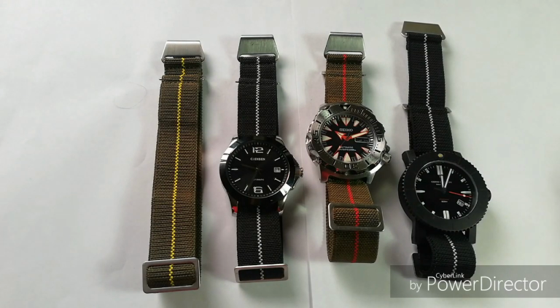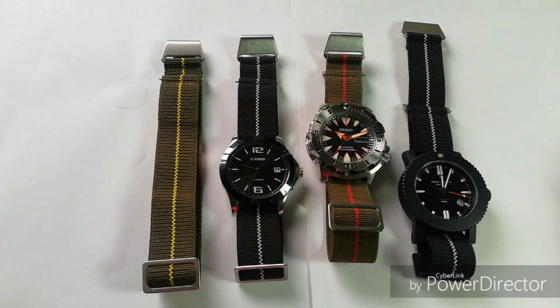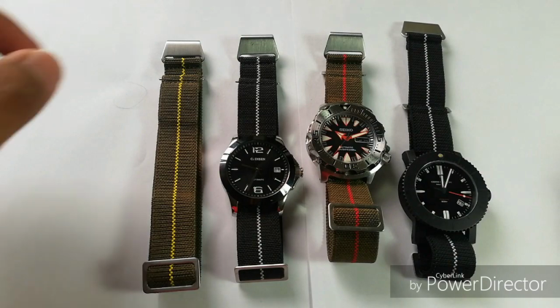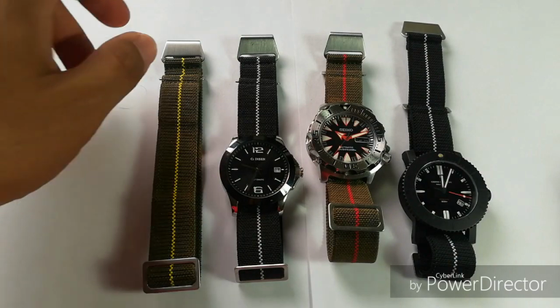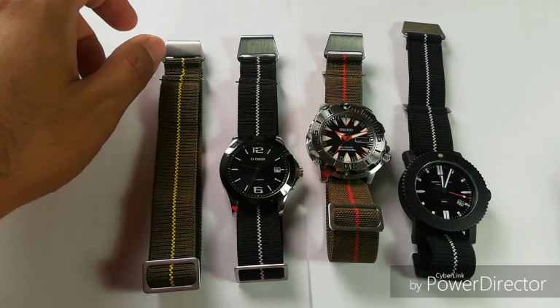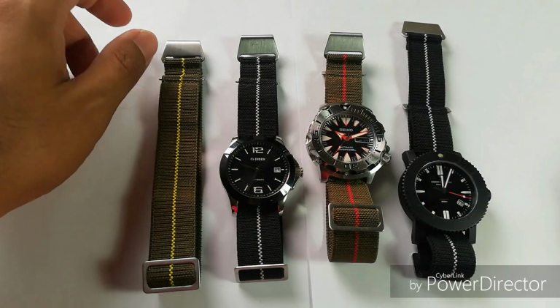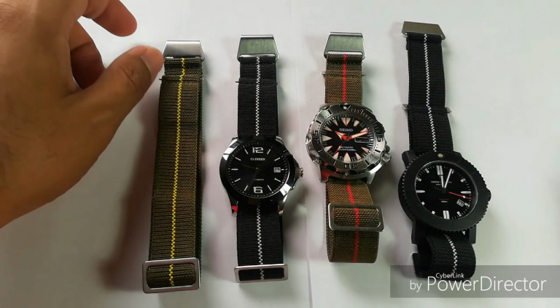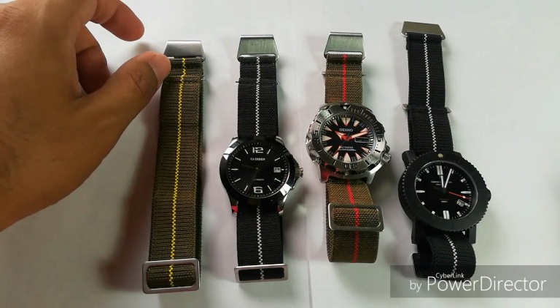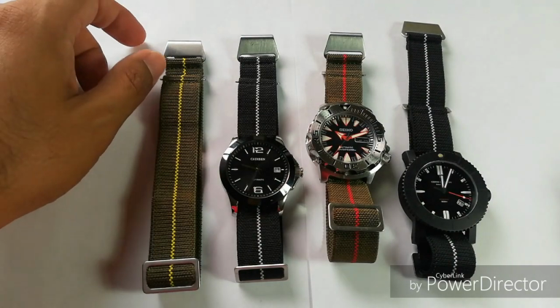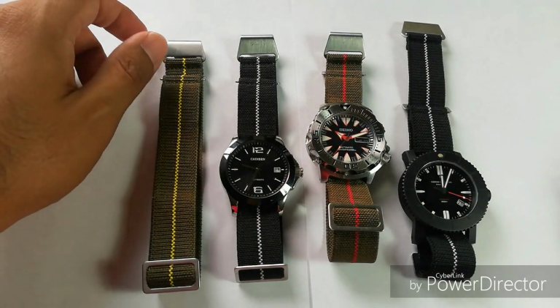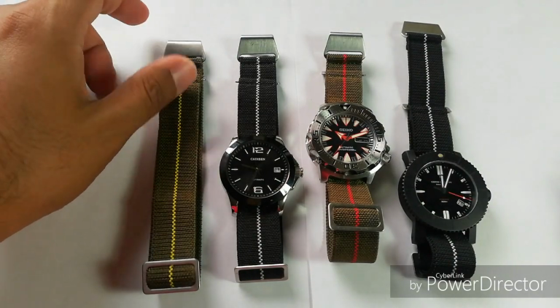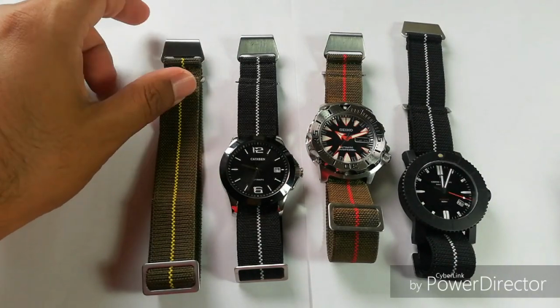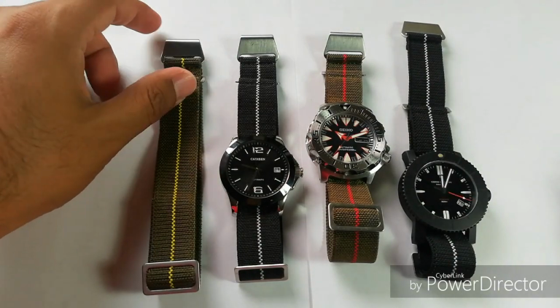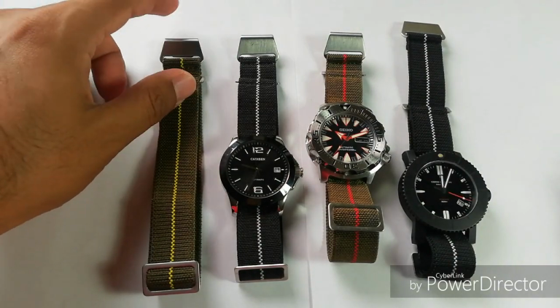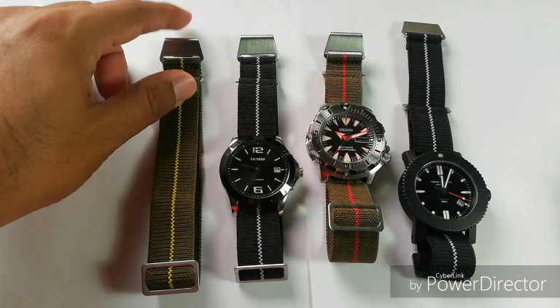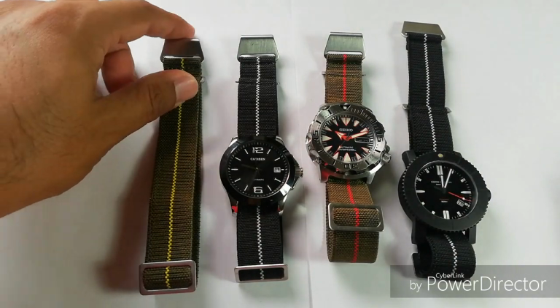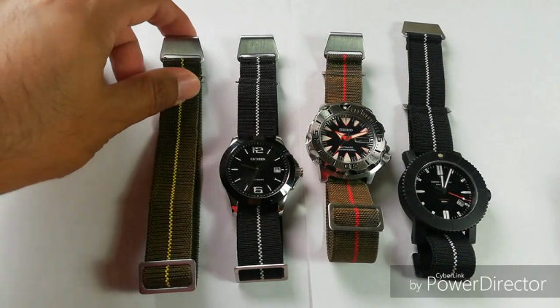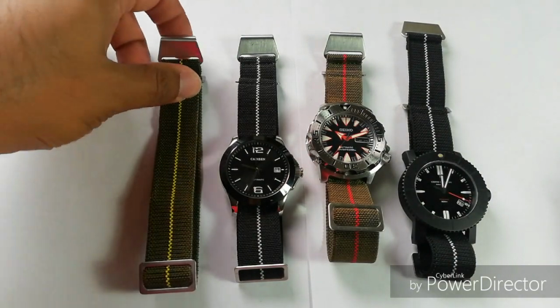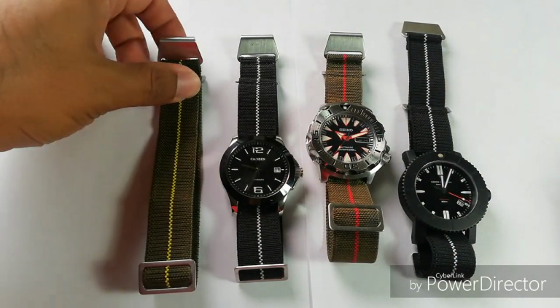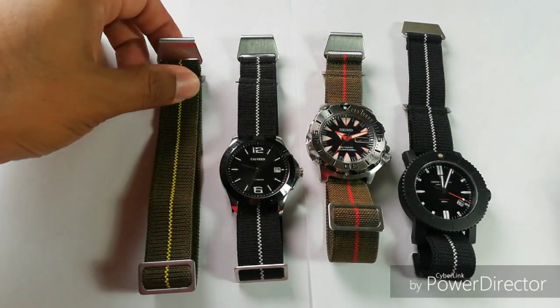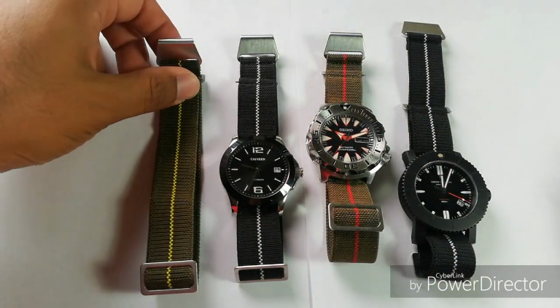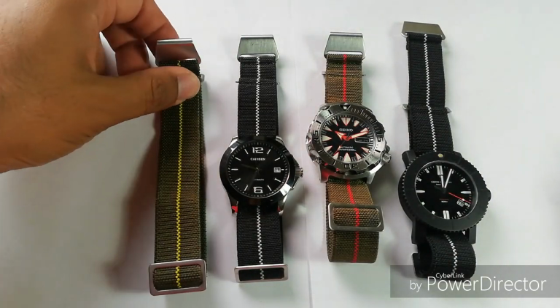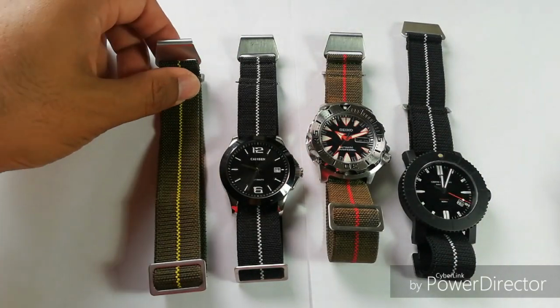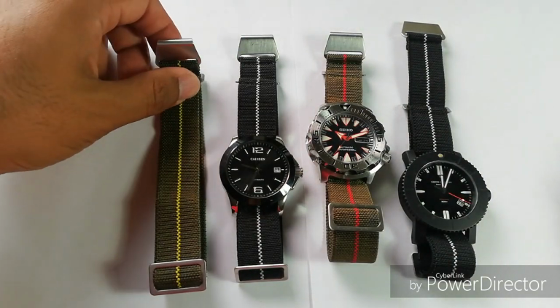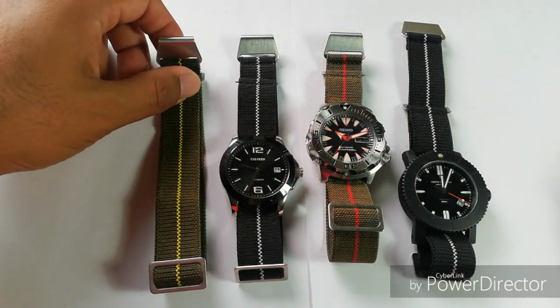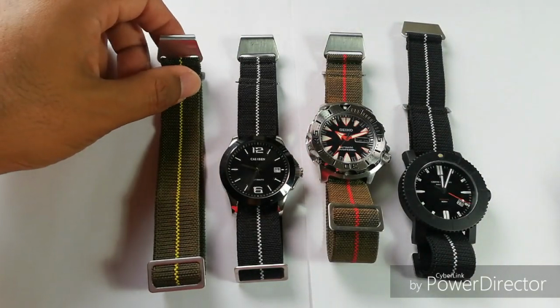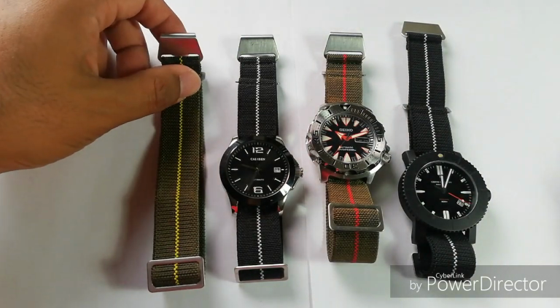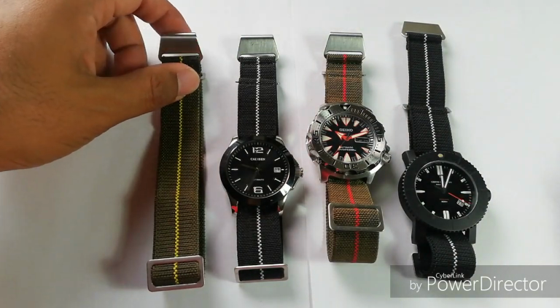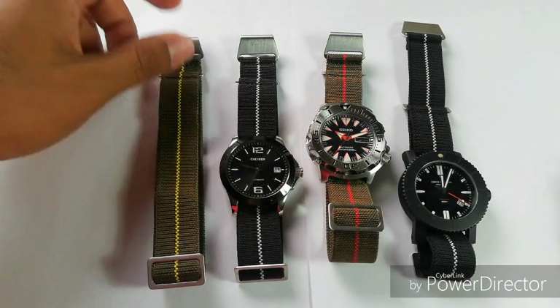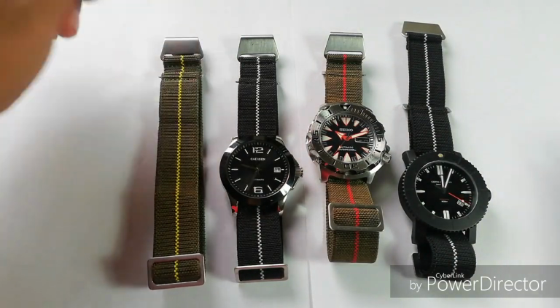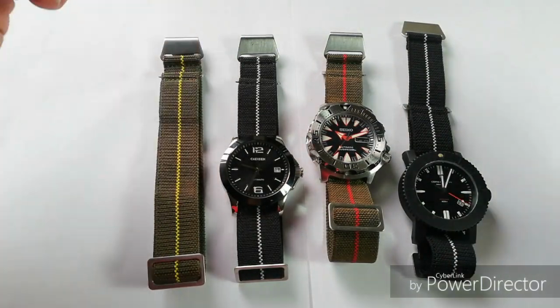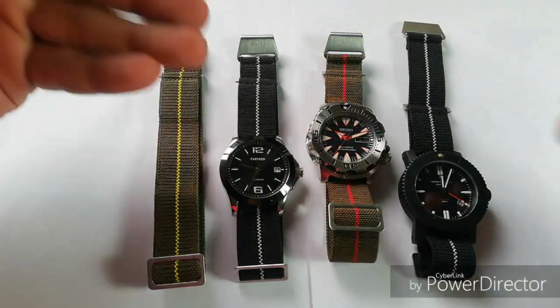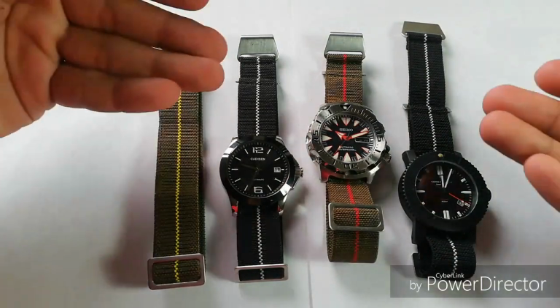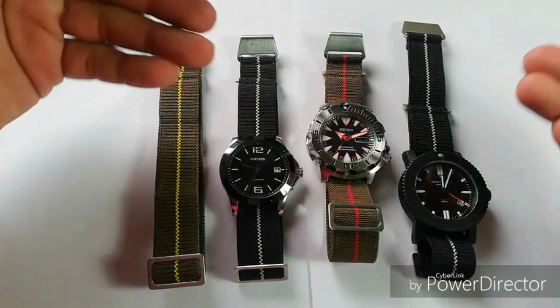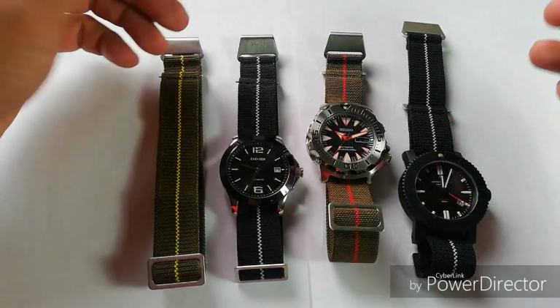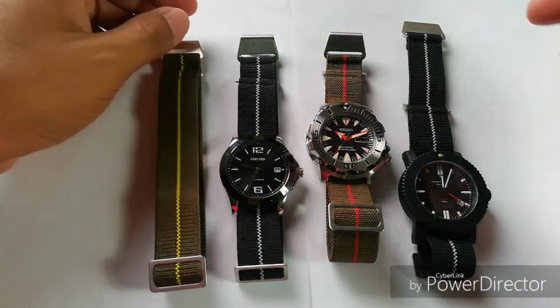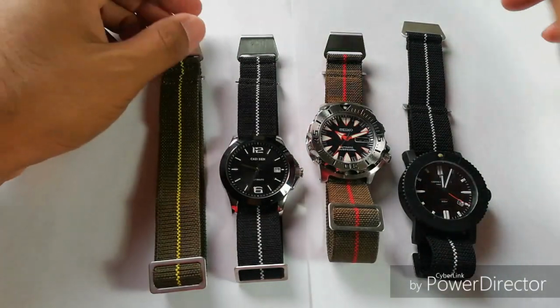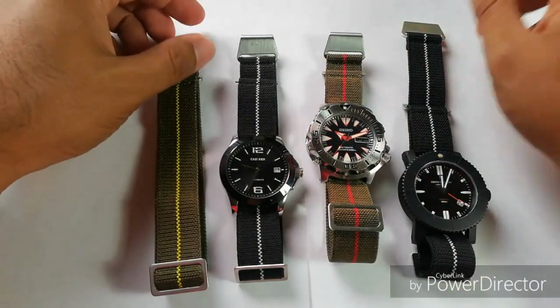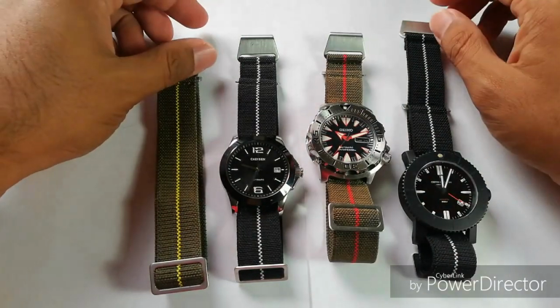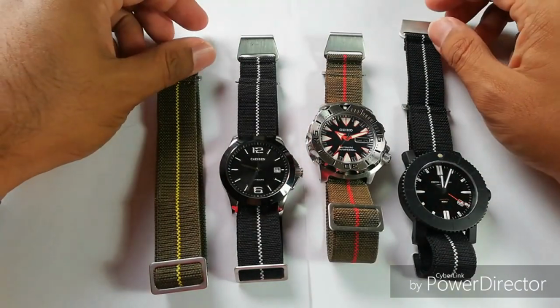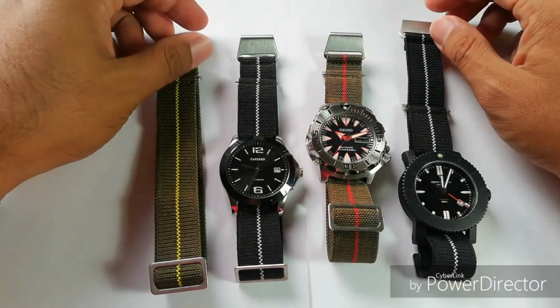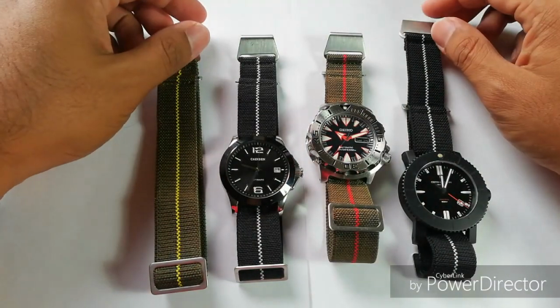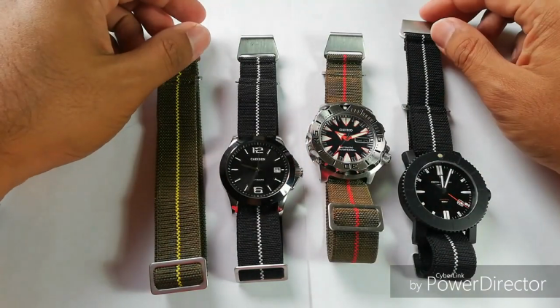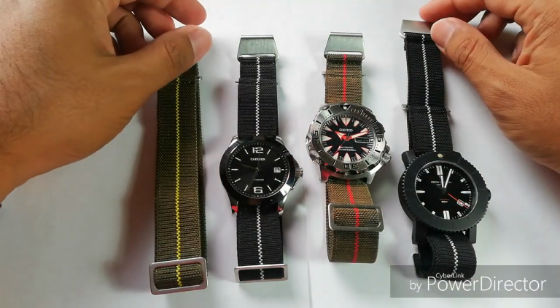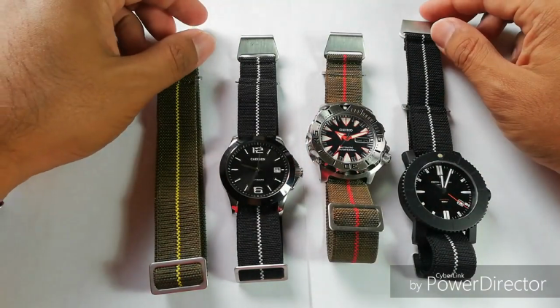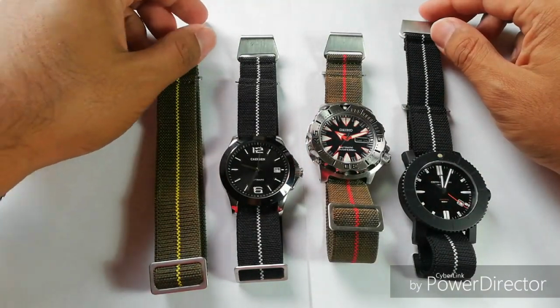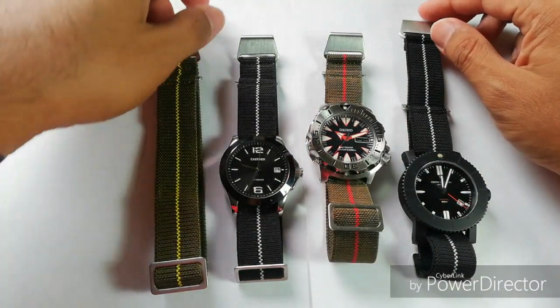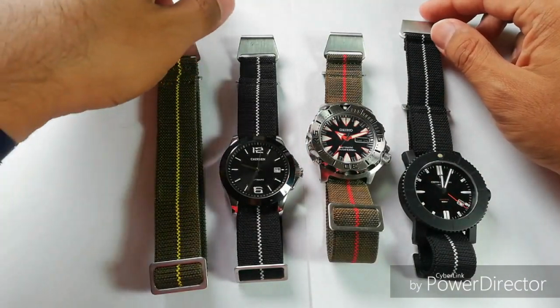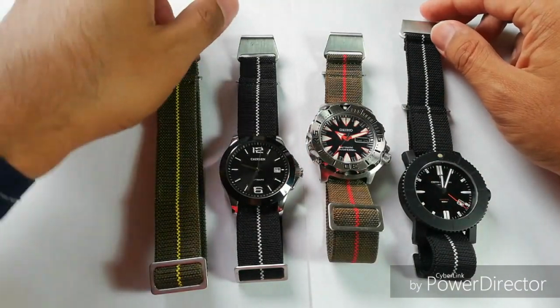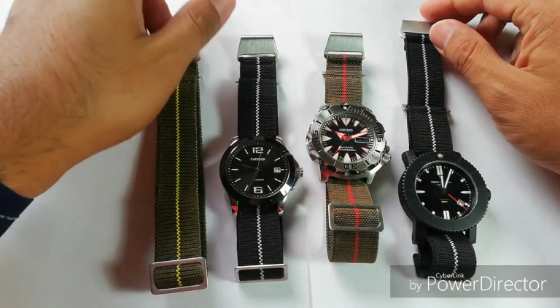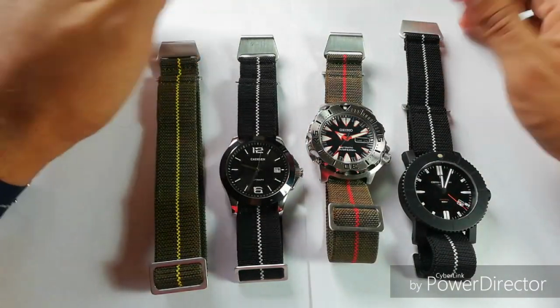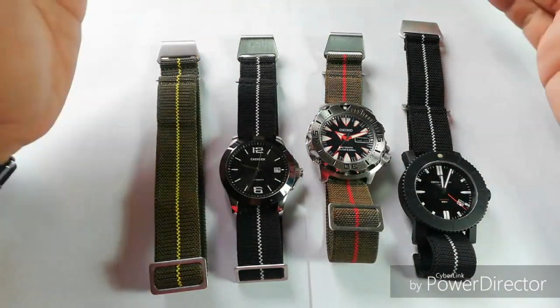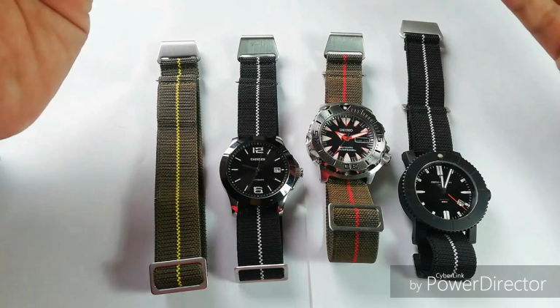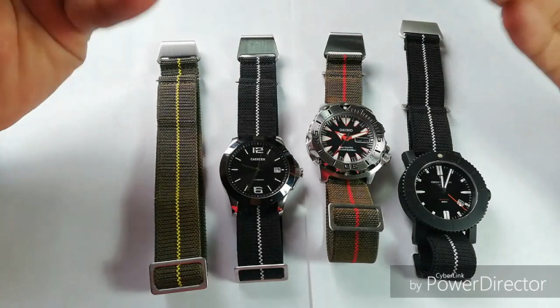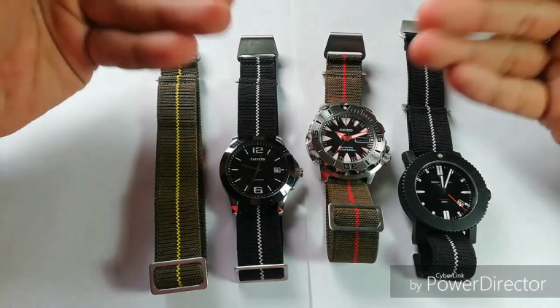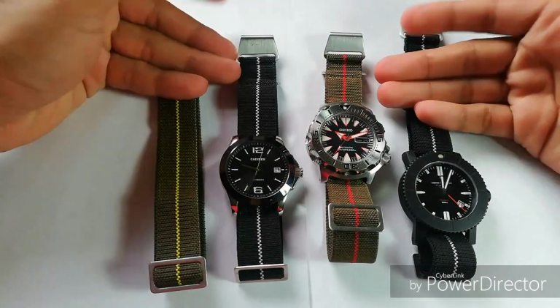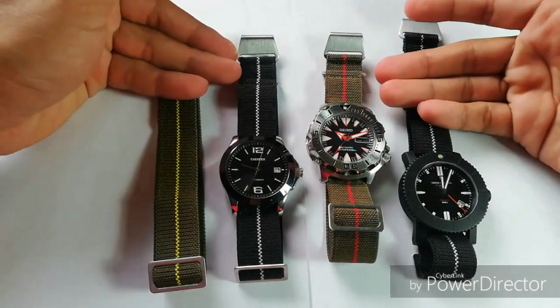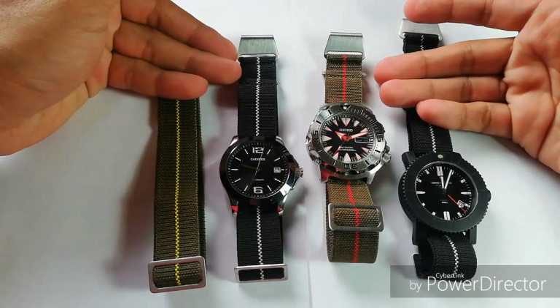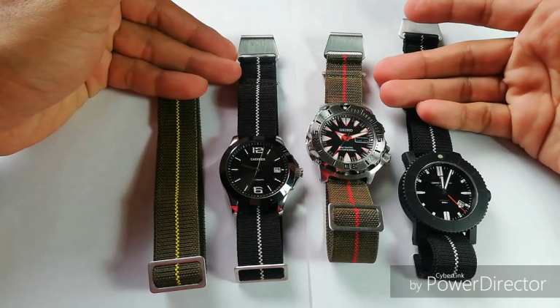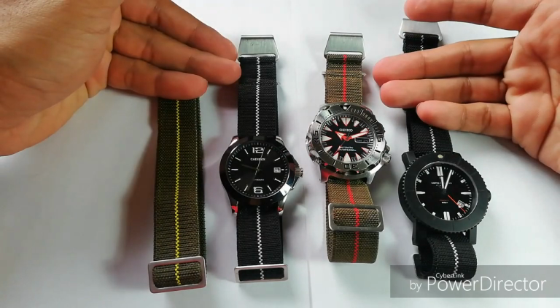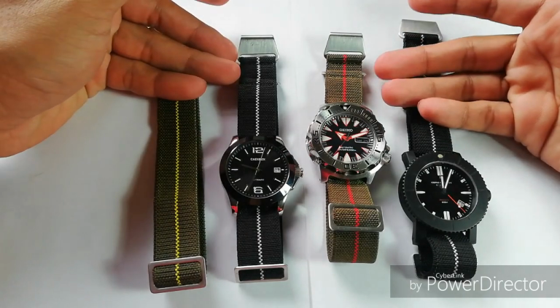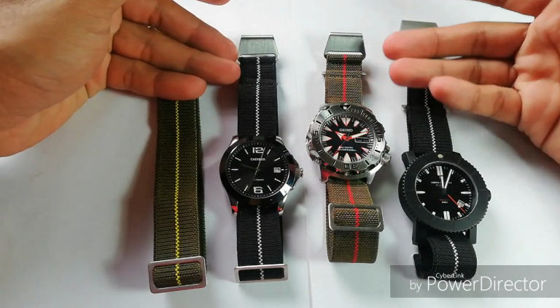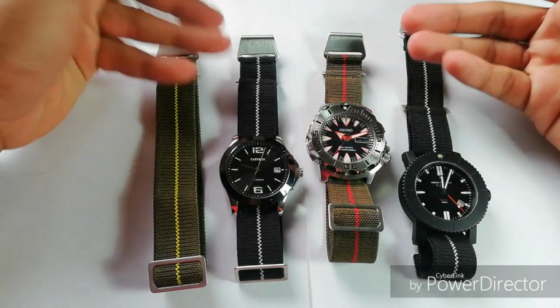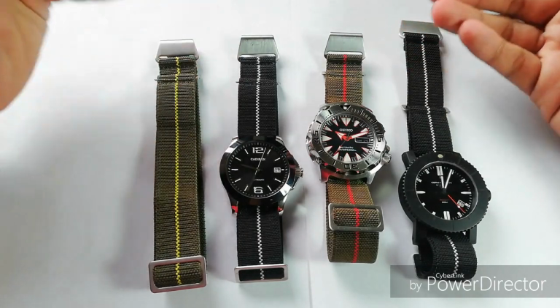Assalamualaikum and hello YouTube. My name is Norm Rahmat from Animosh and I'm back with another strap review.